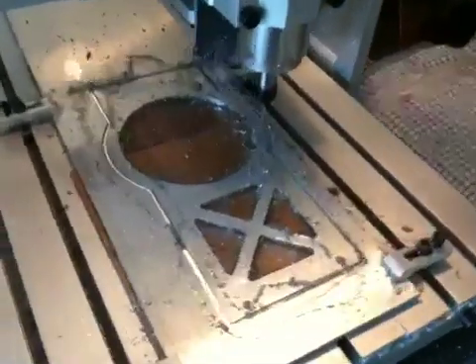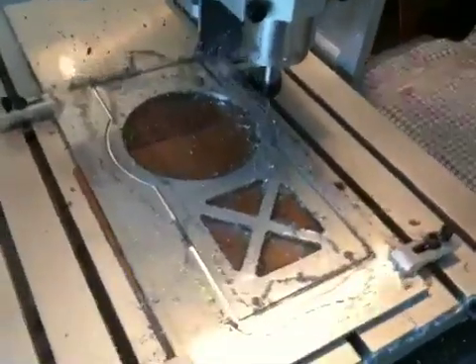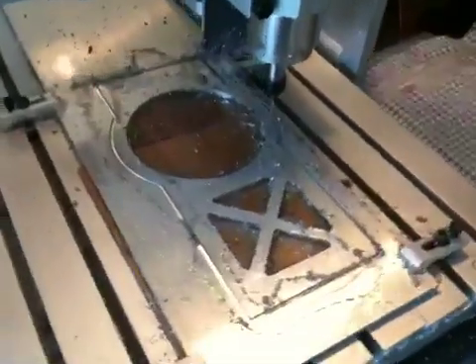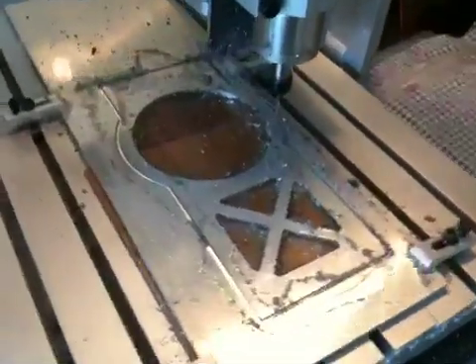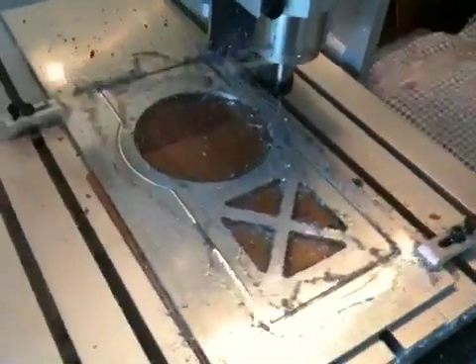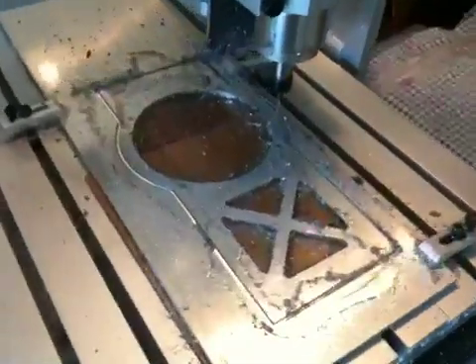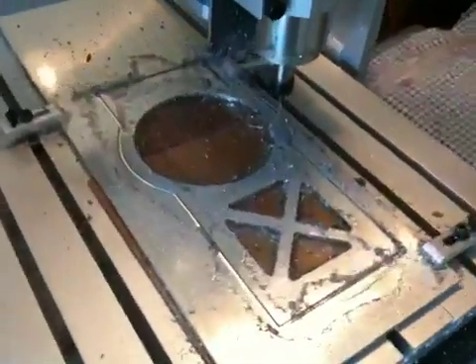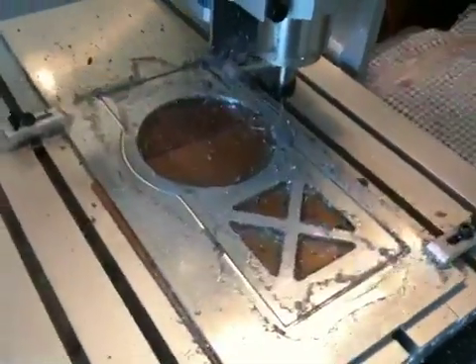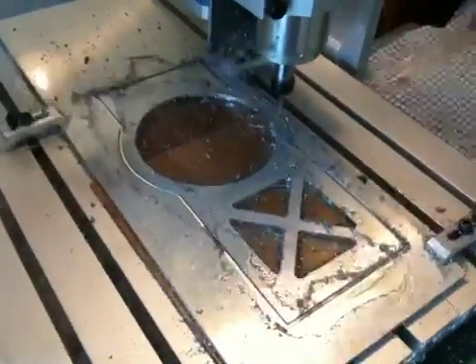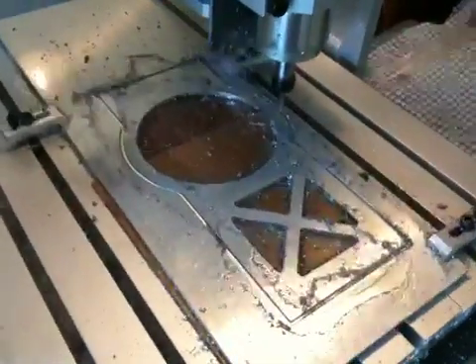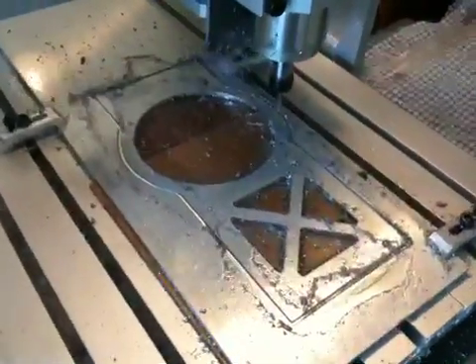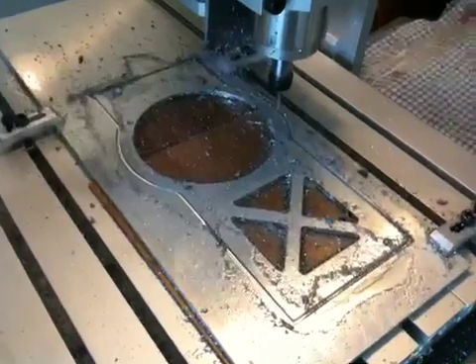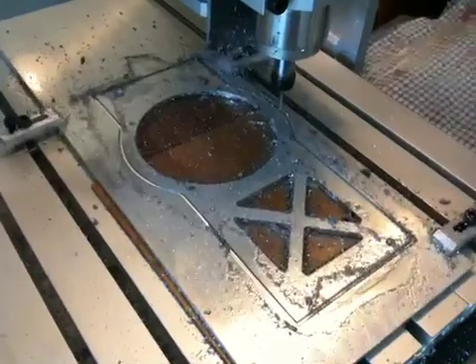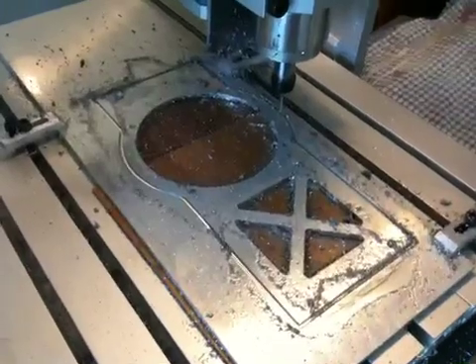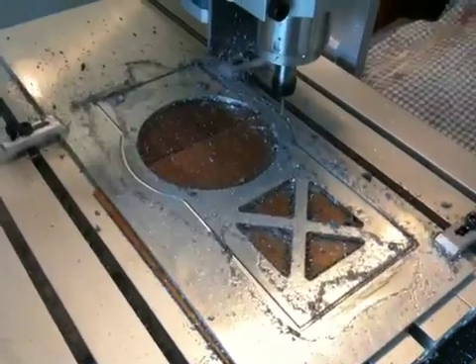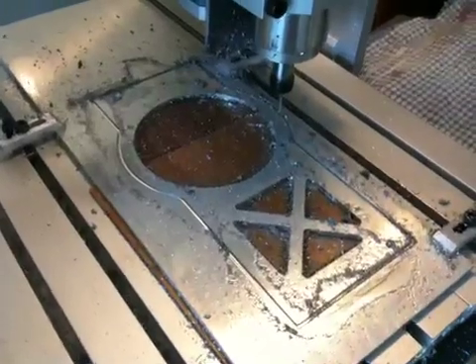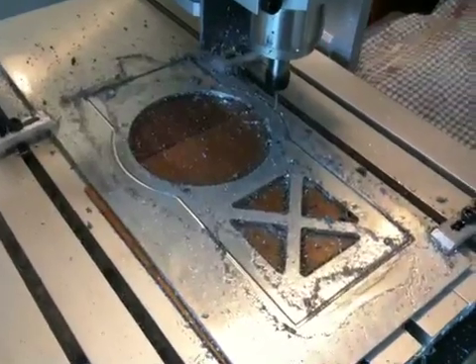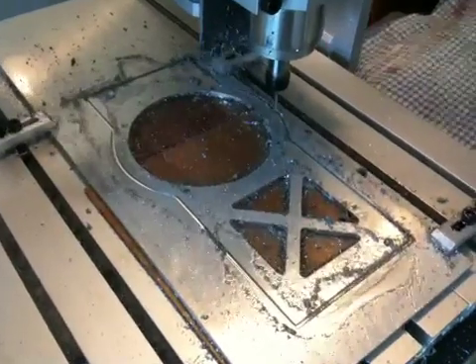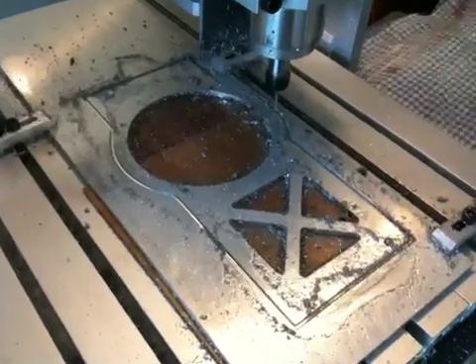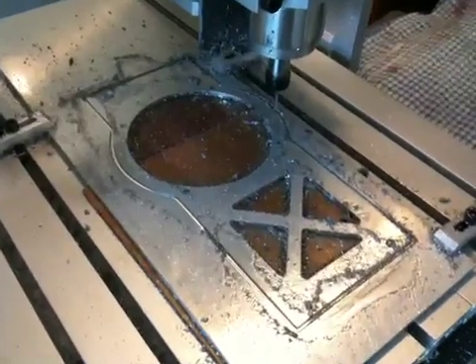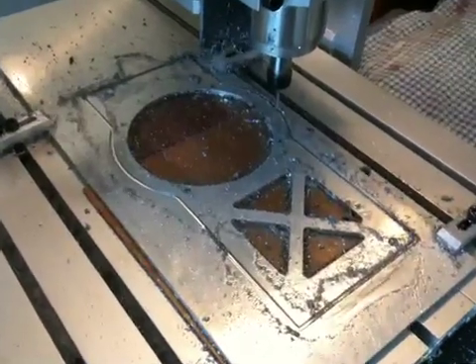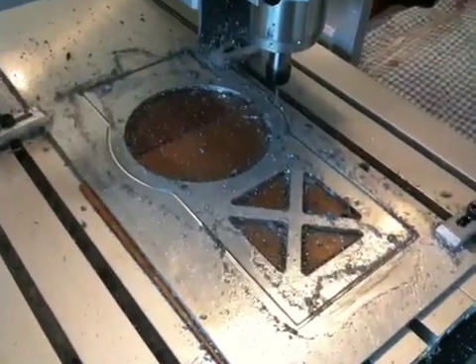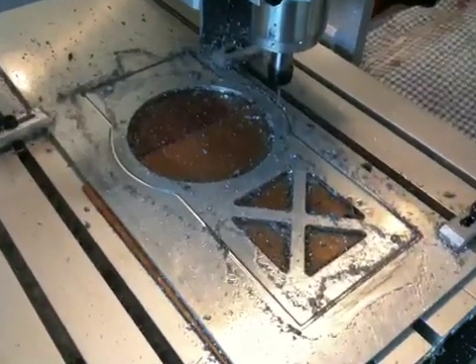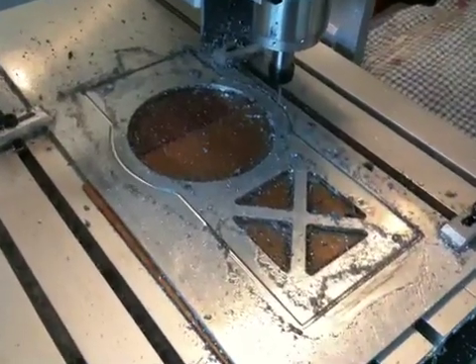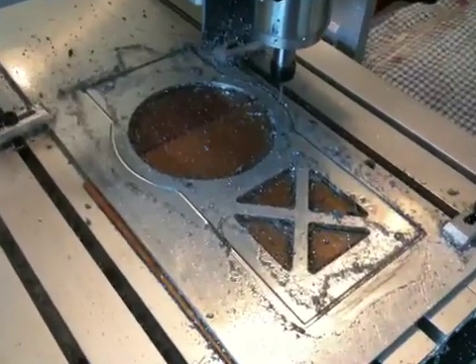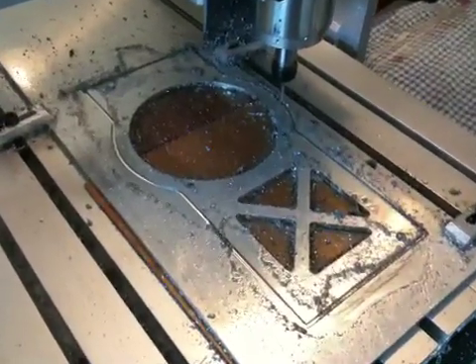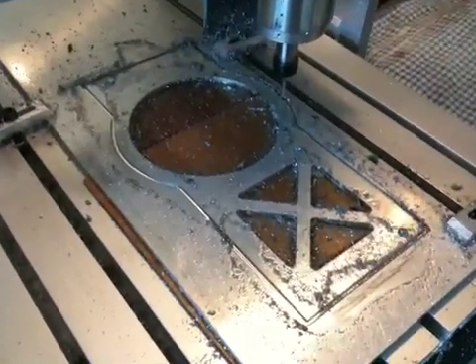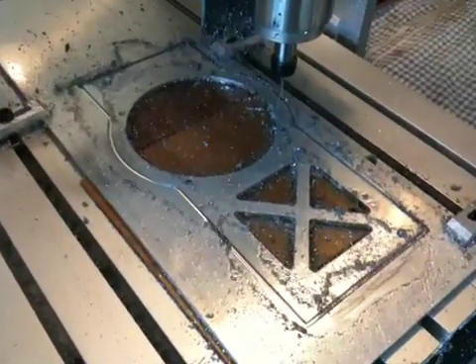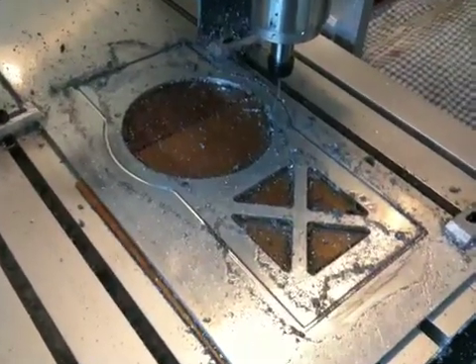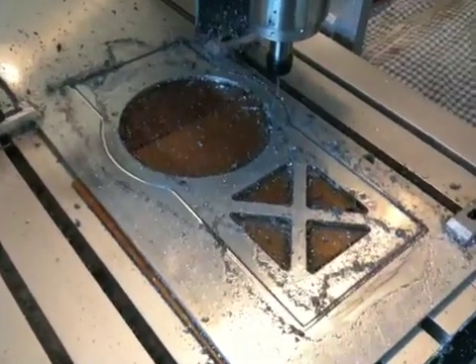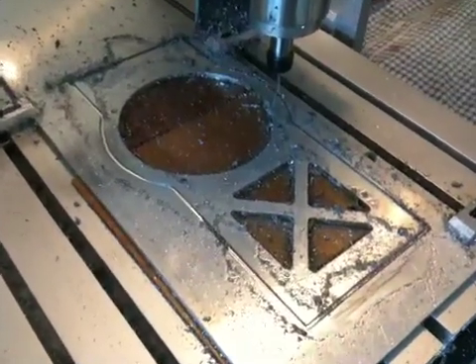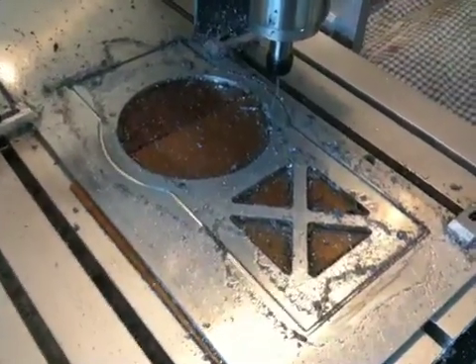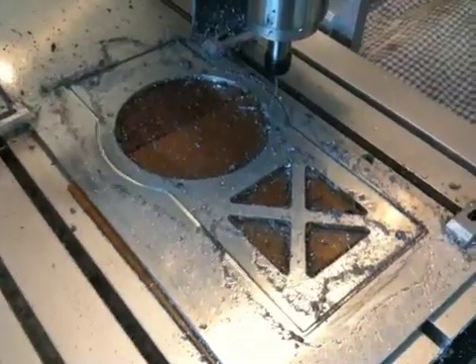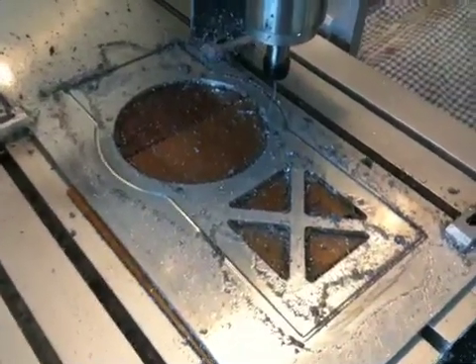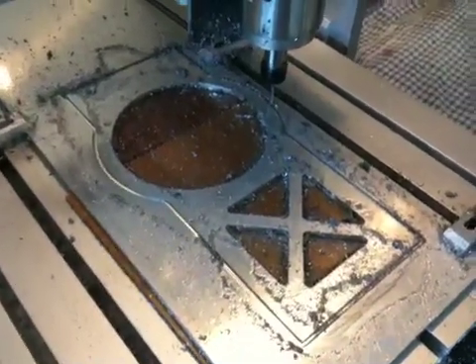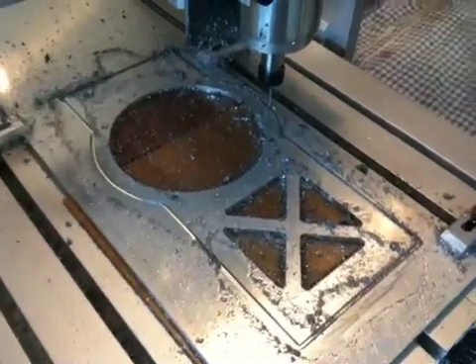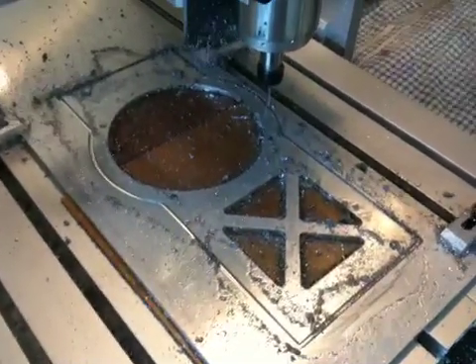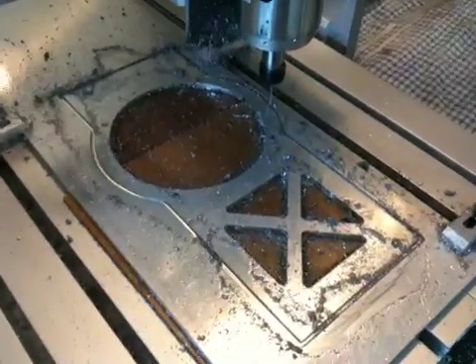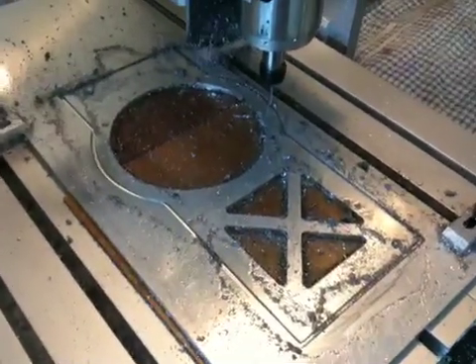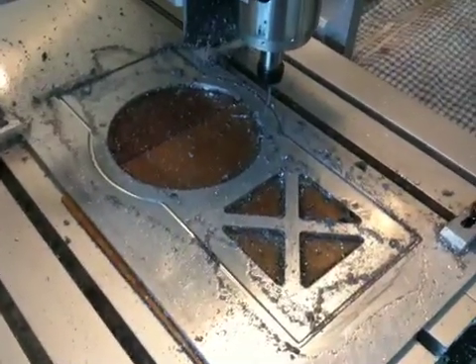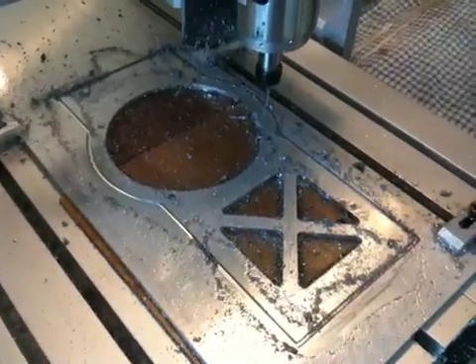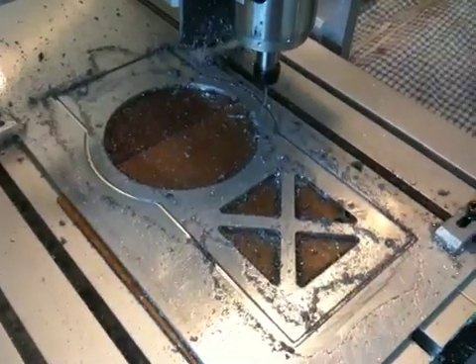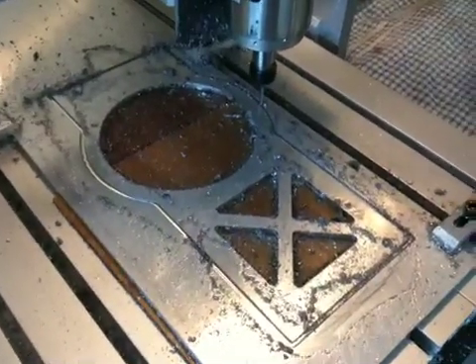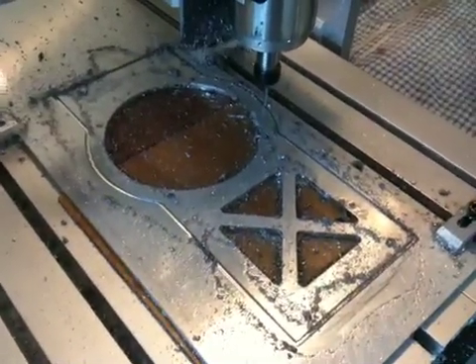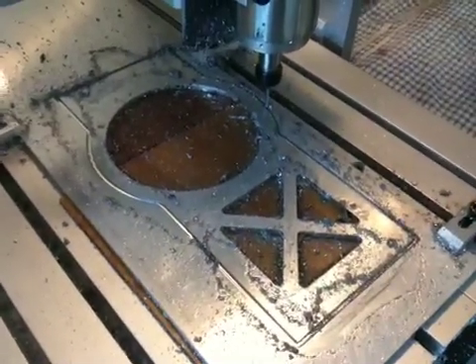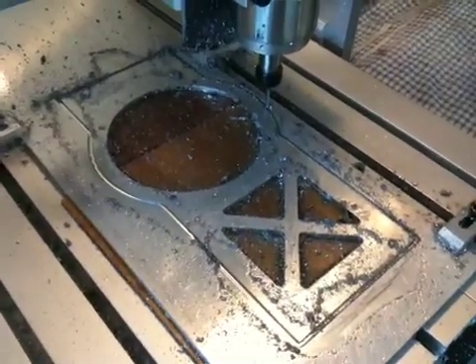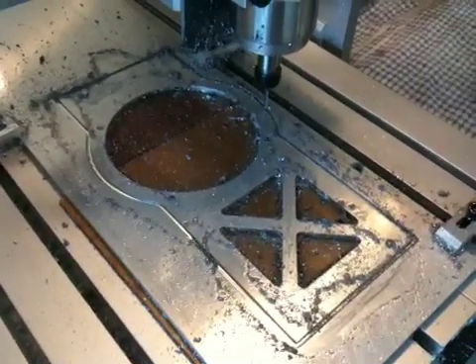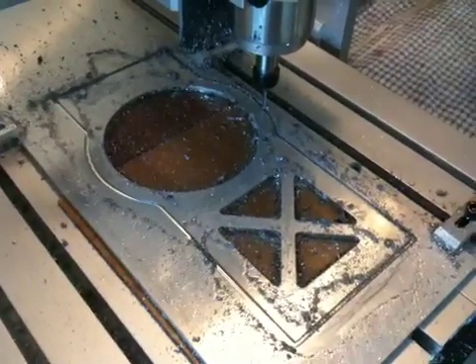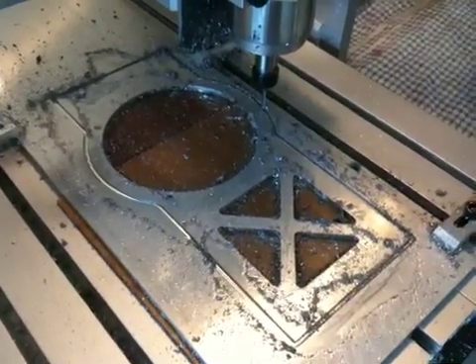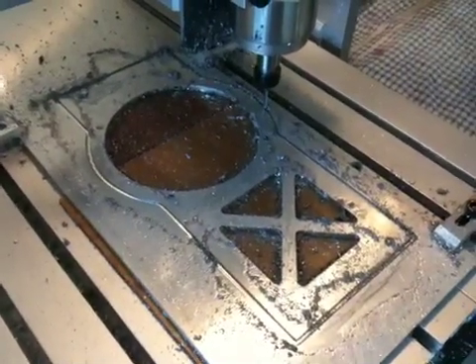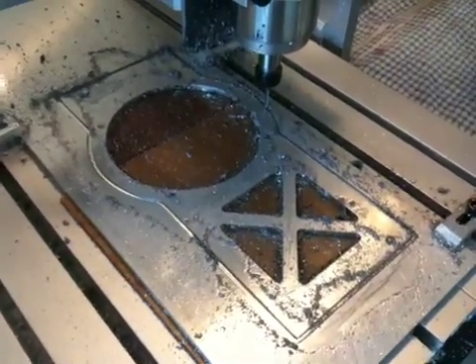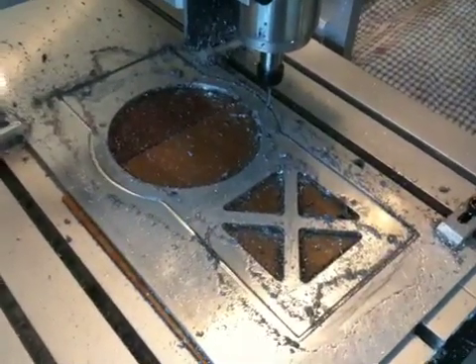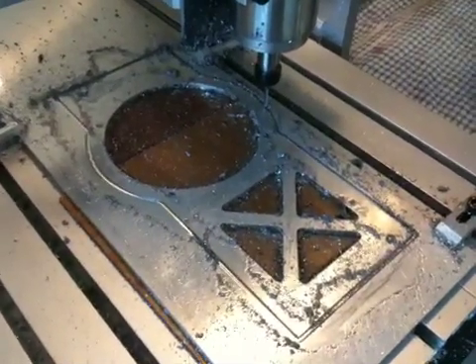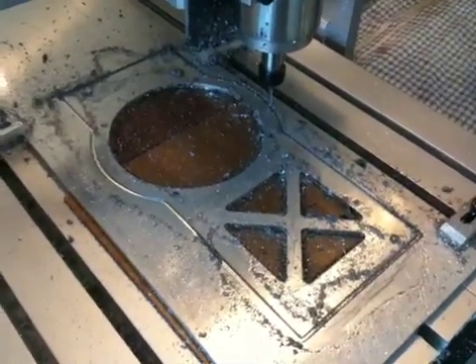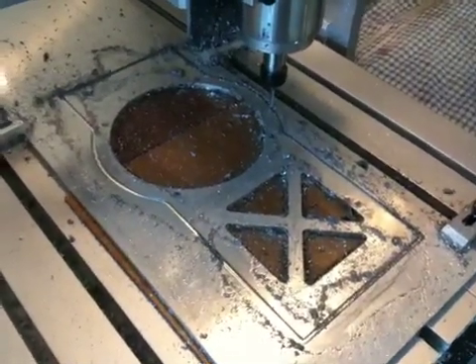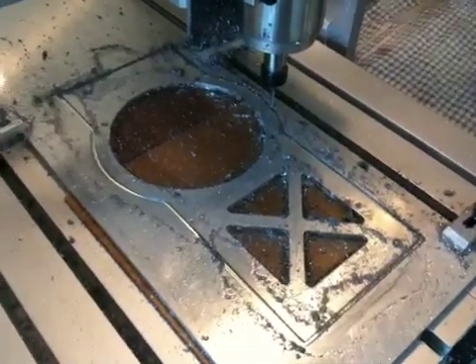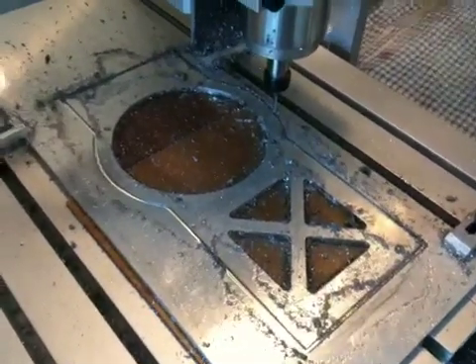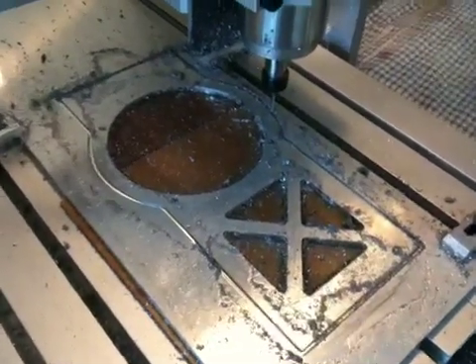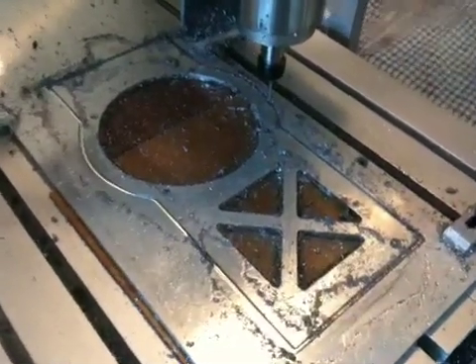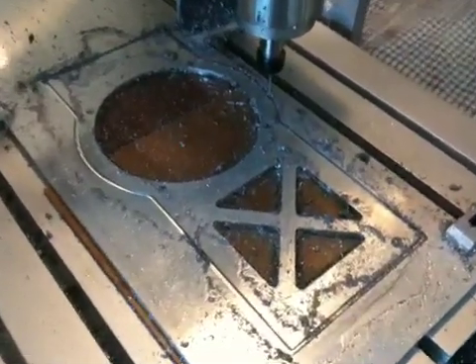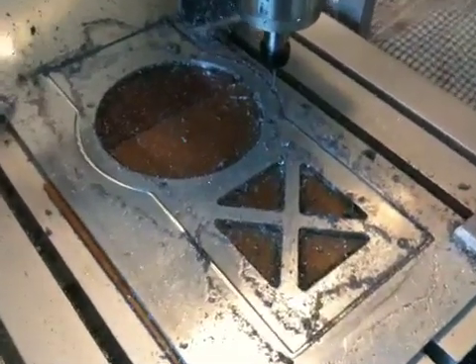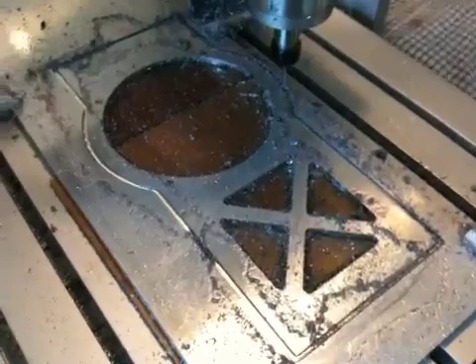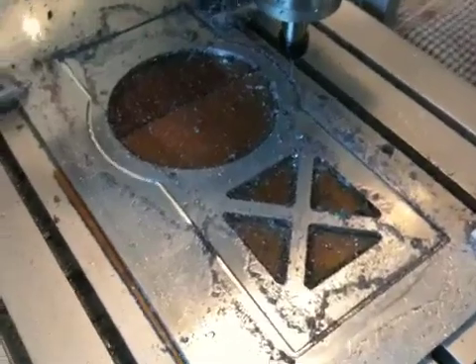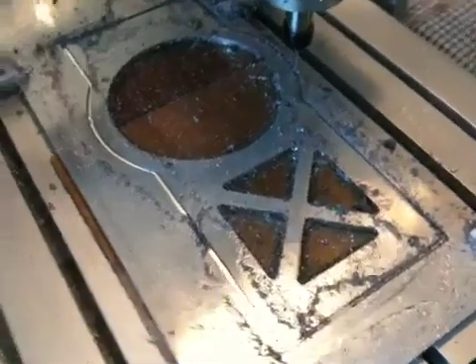This is the mill bit that actually came with the machine when I purchased it, and it's actually doing quite a good job.